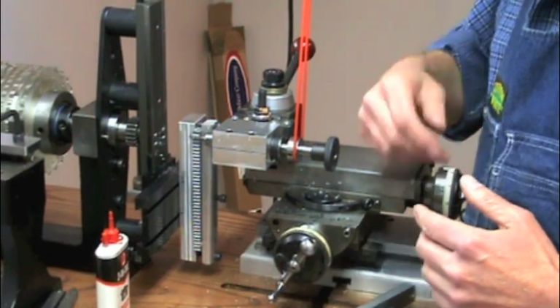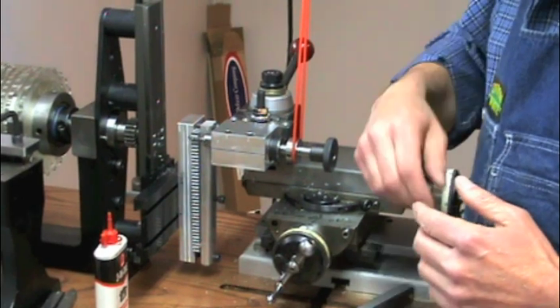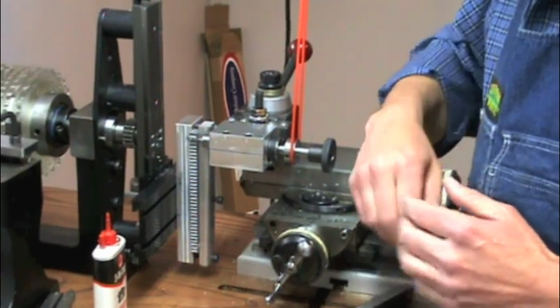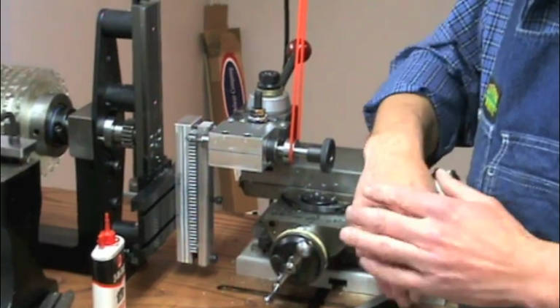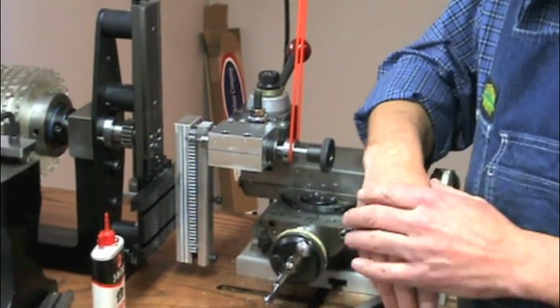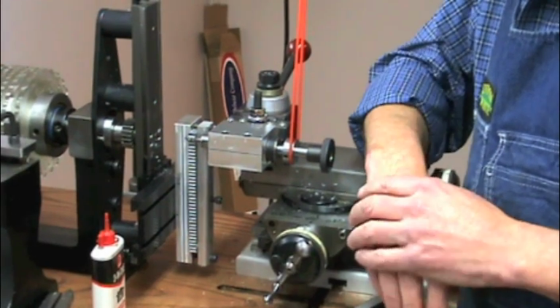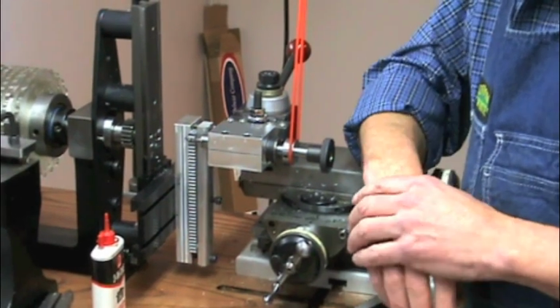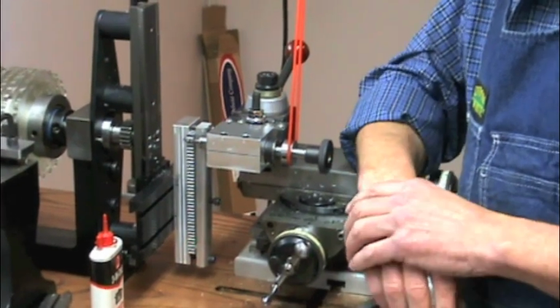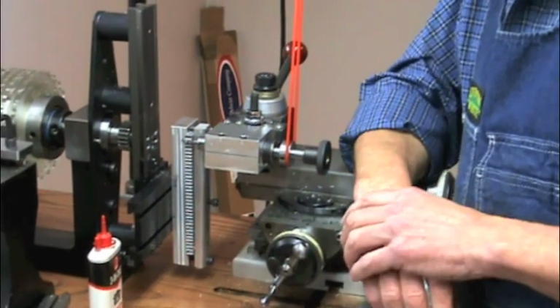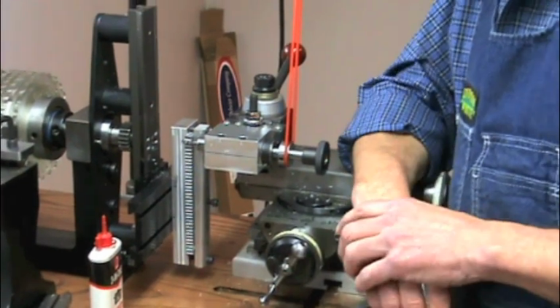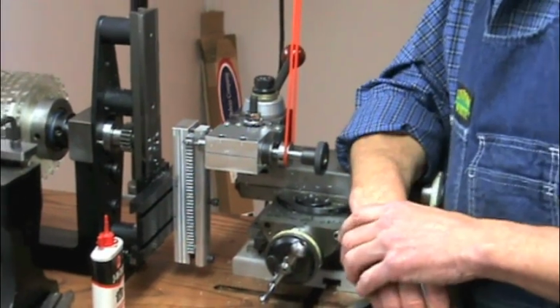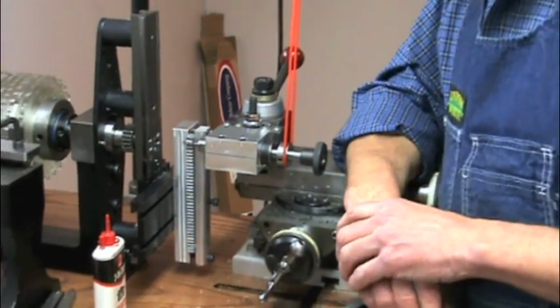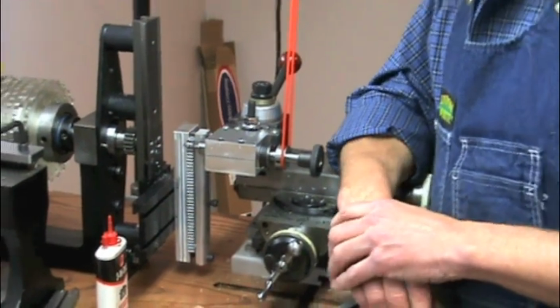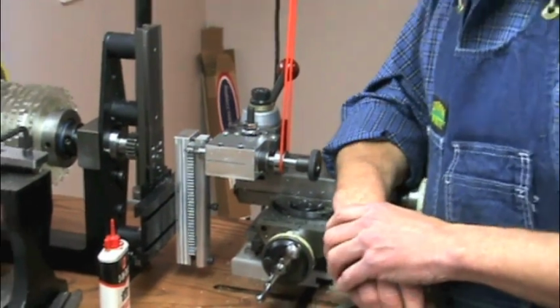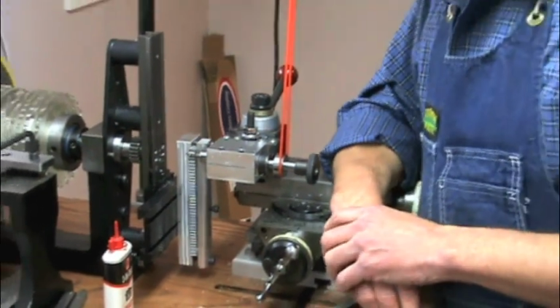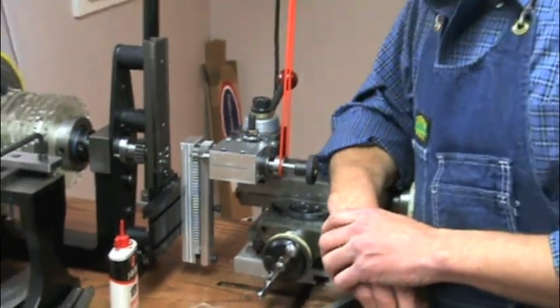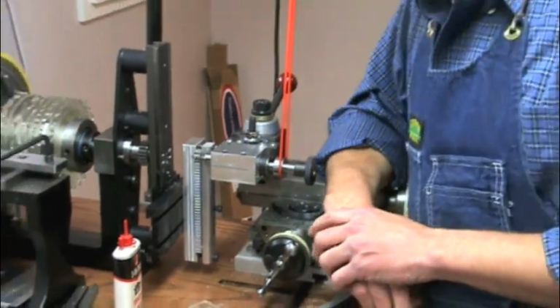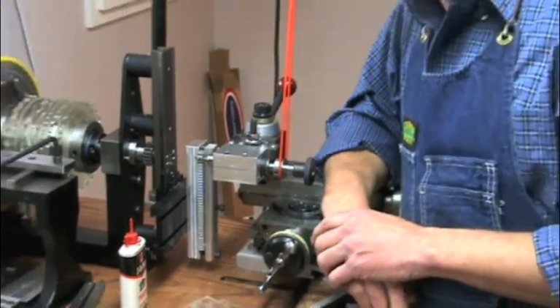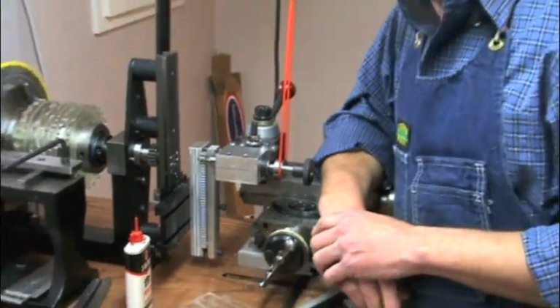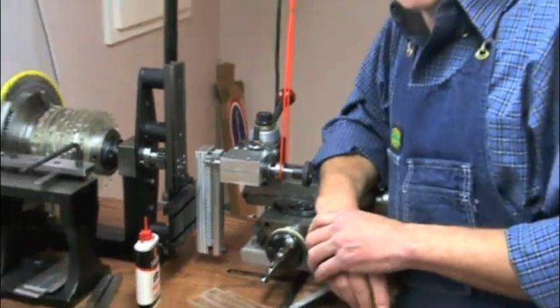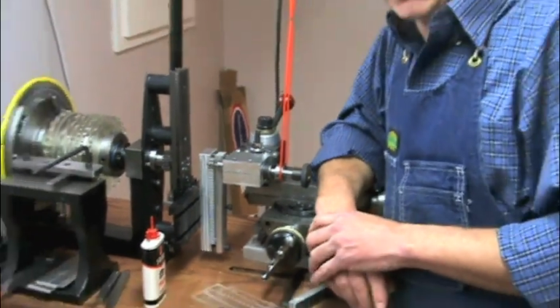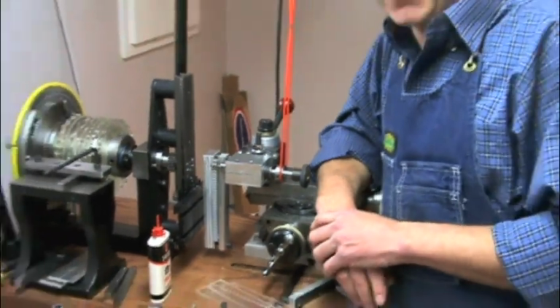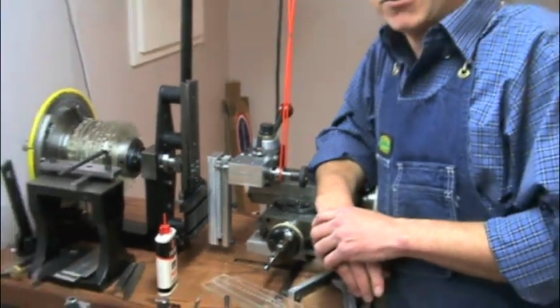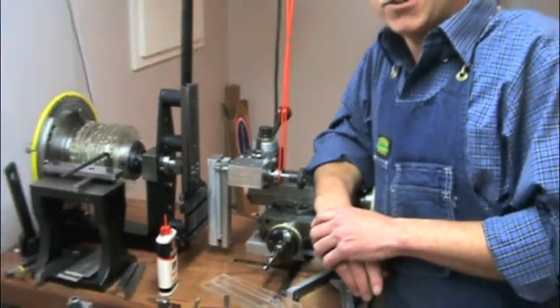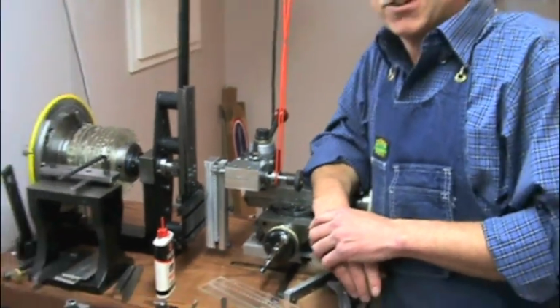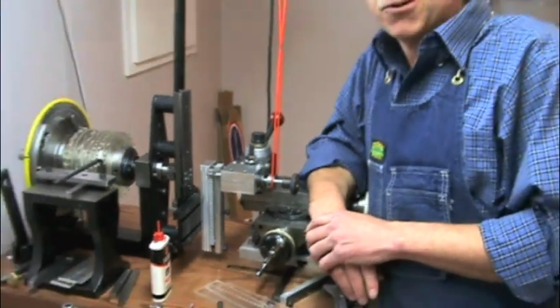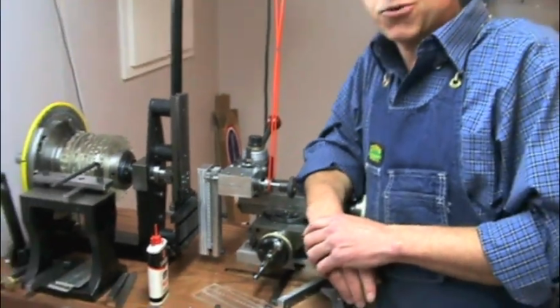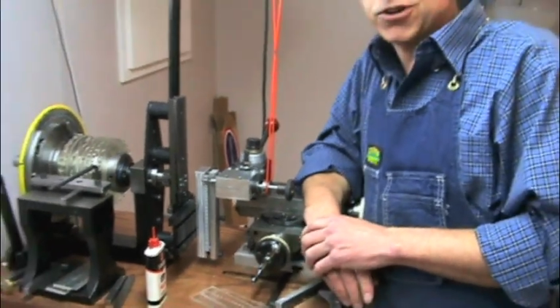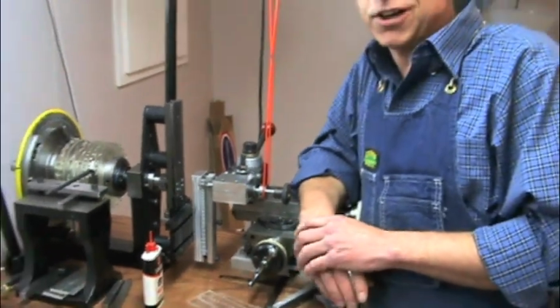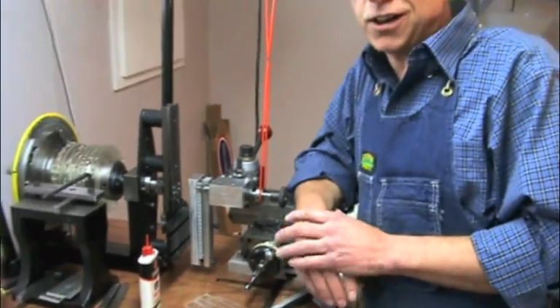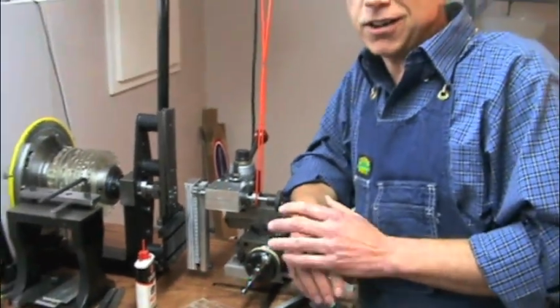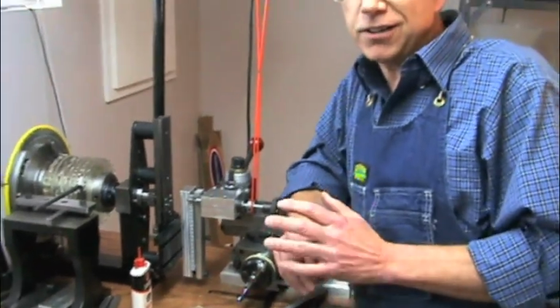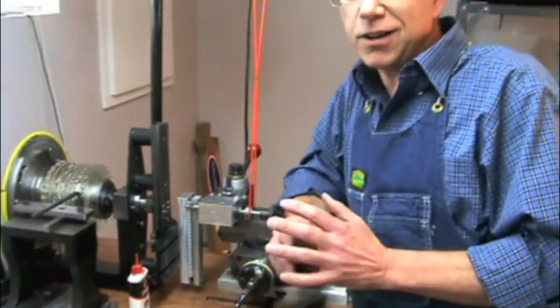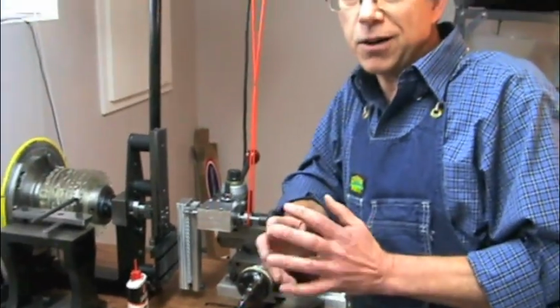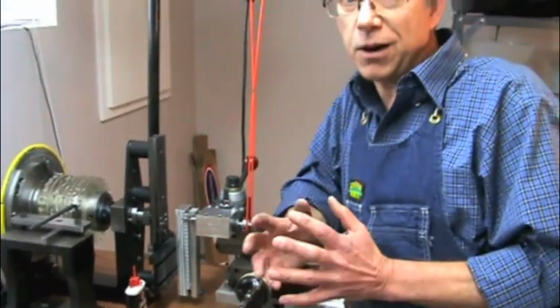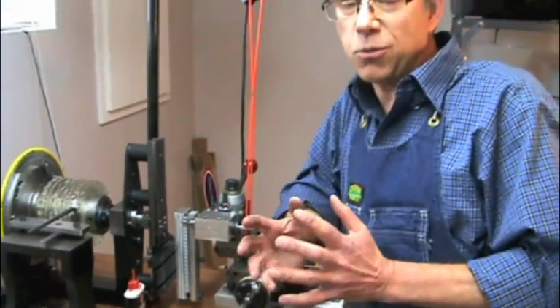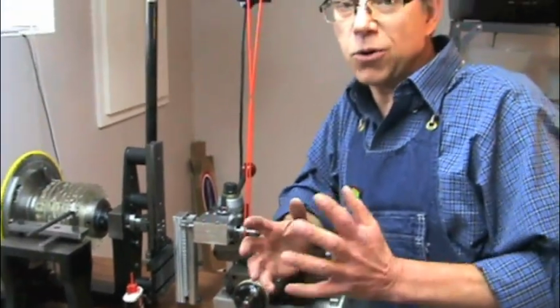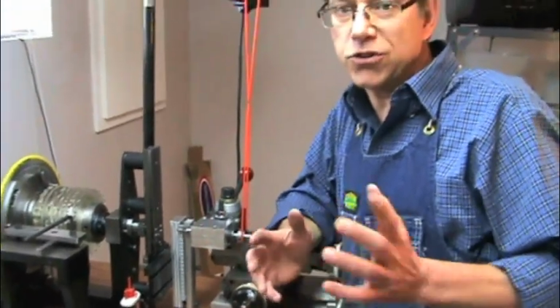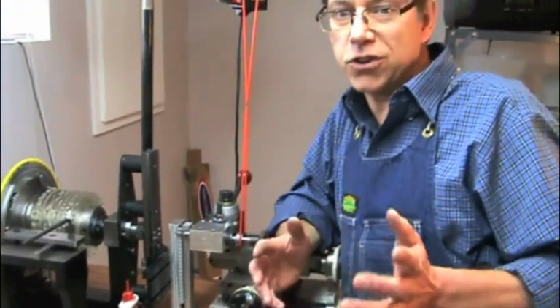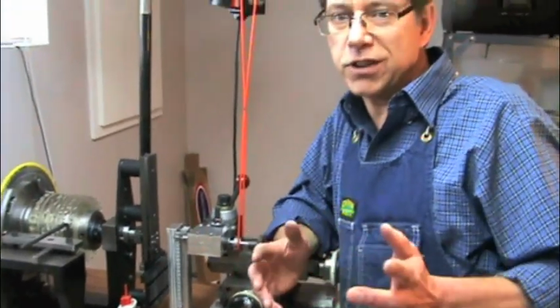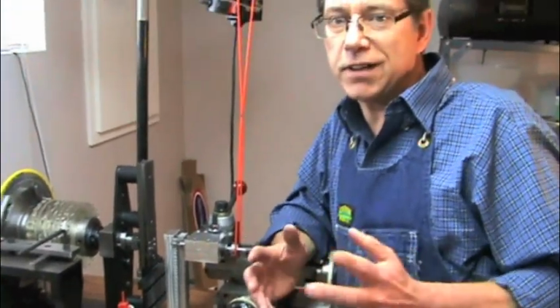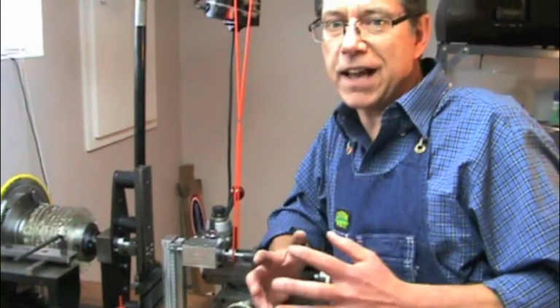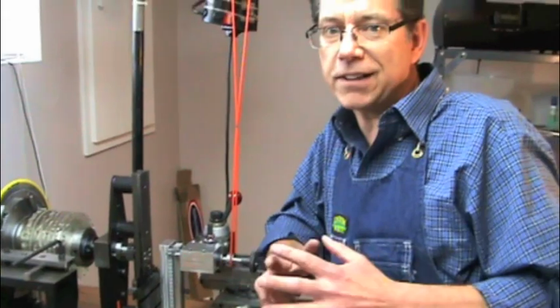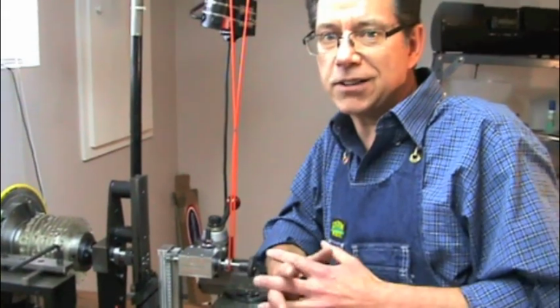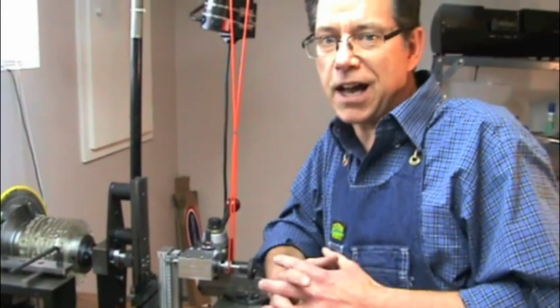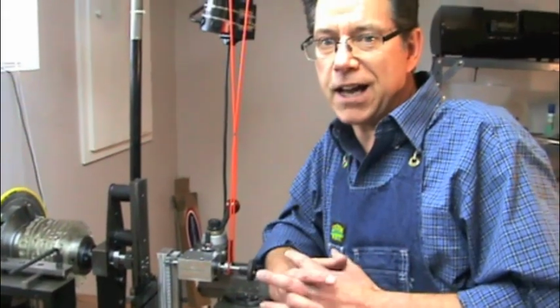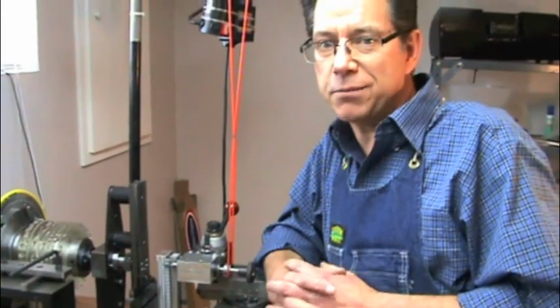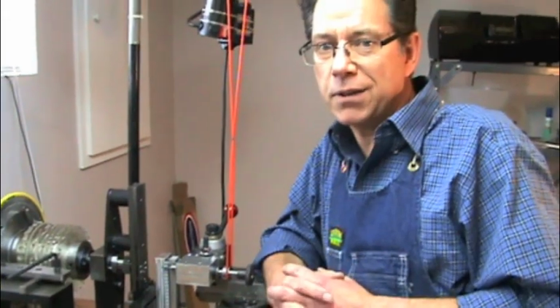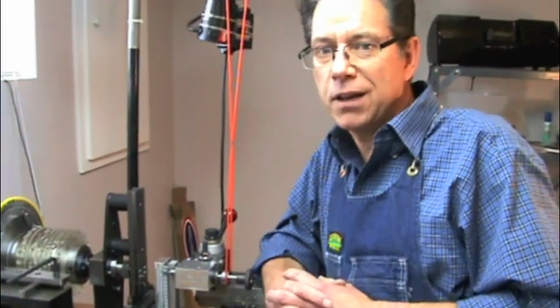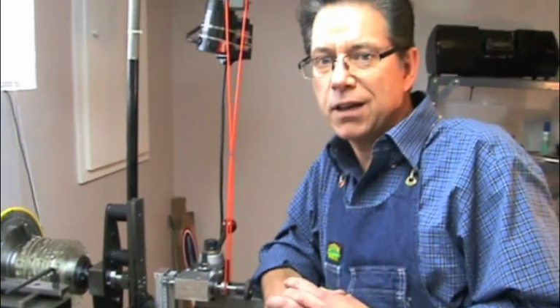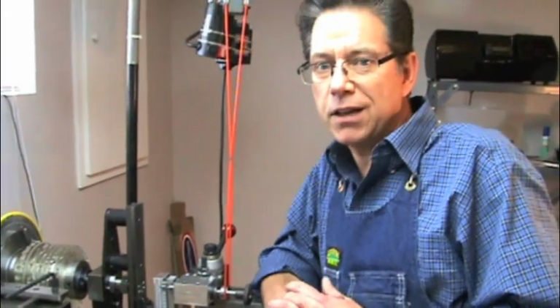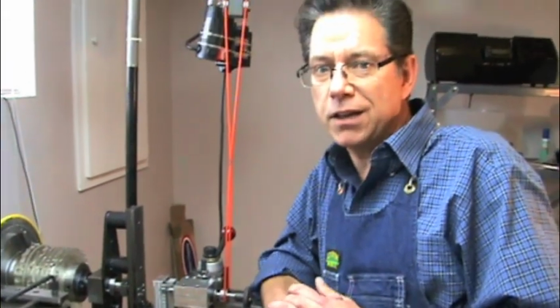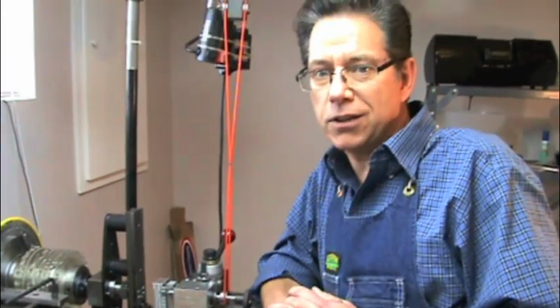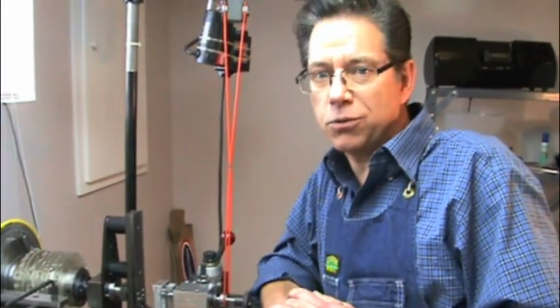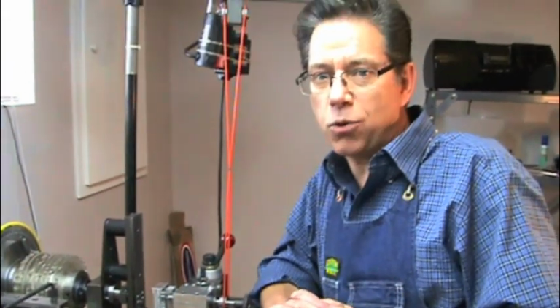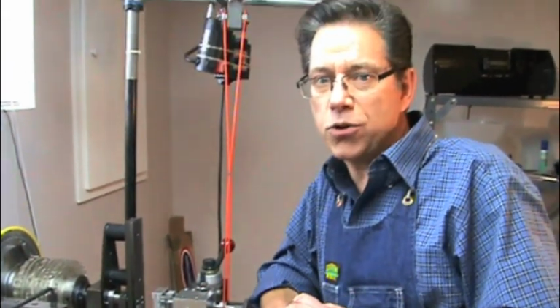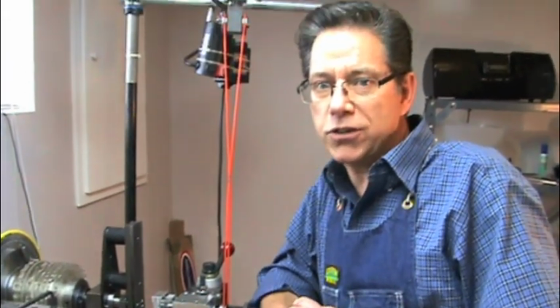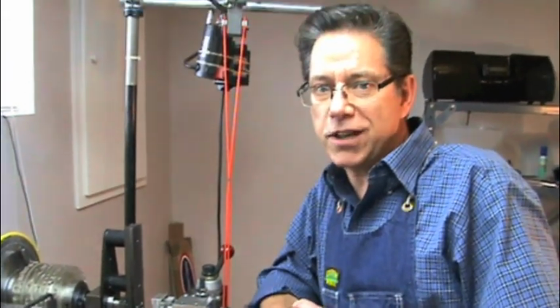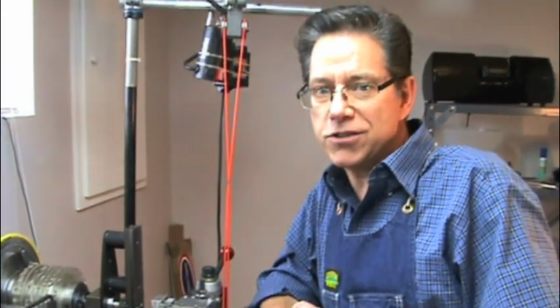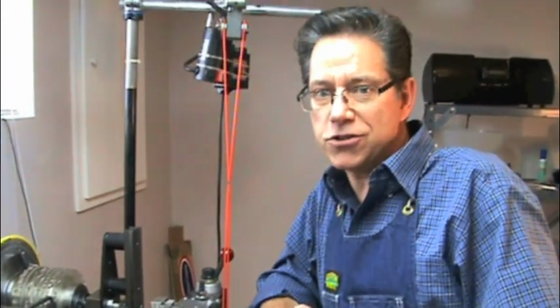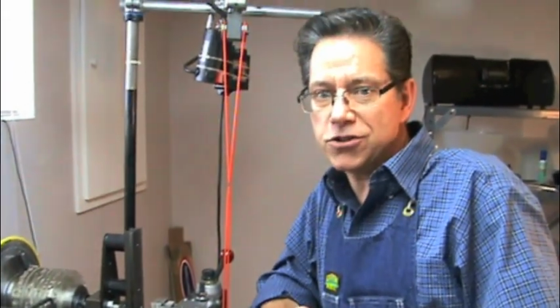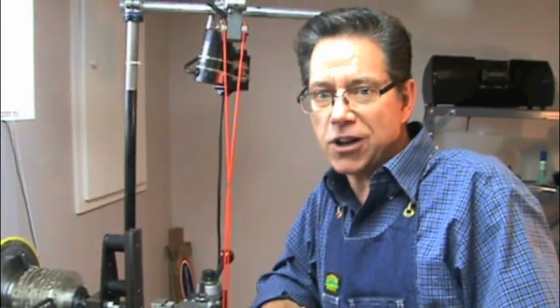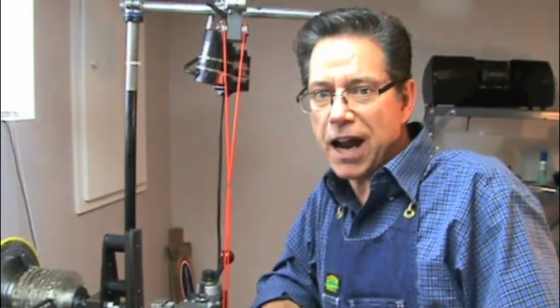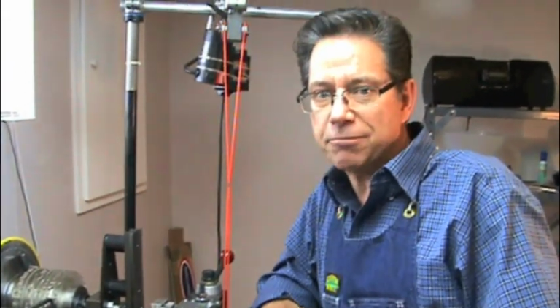That's about it for cutting pattern bars on a Linda White rose engine. We're done, and we'll see you next time in the rose engine shop.